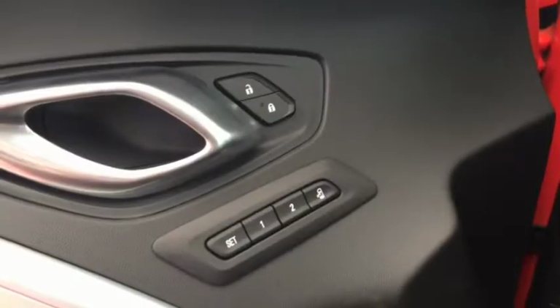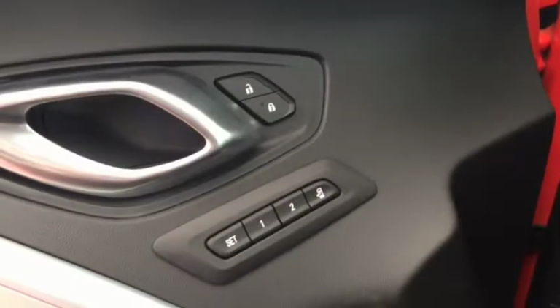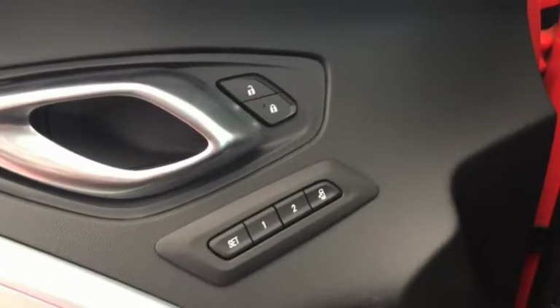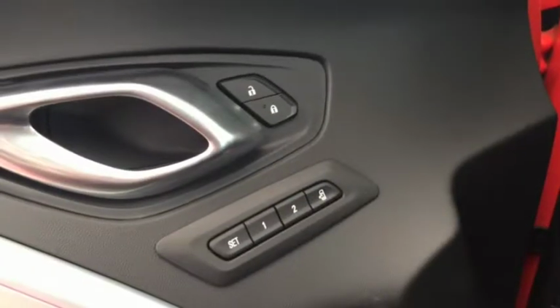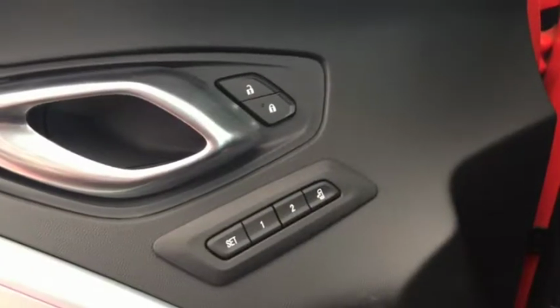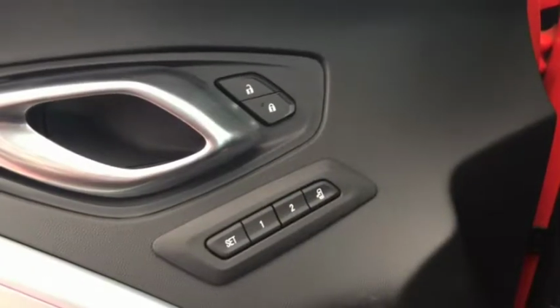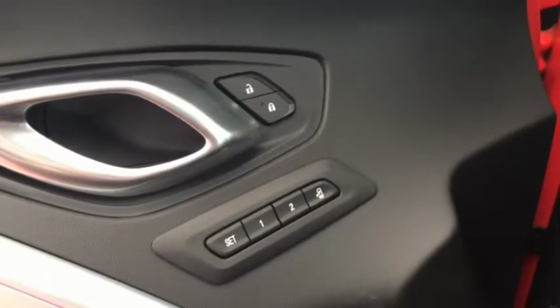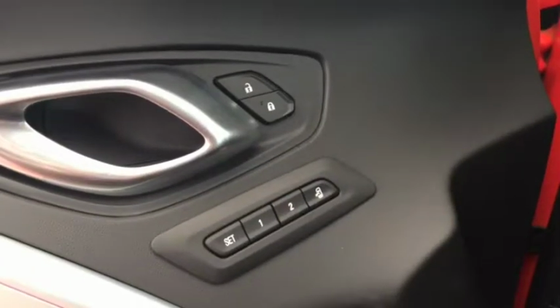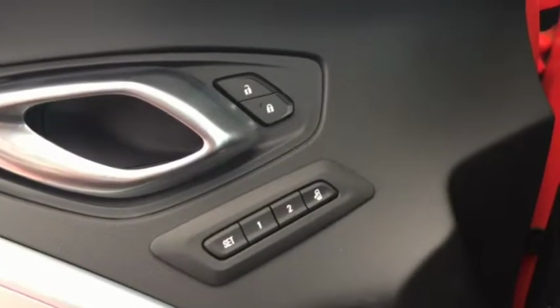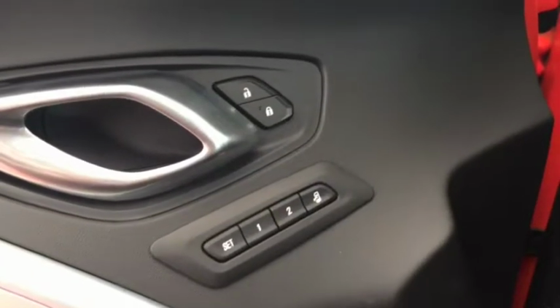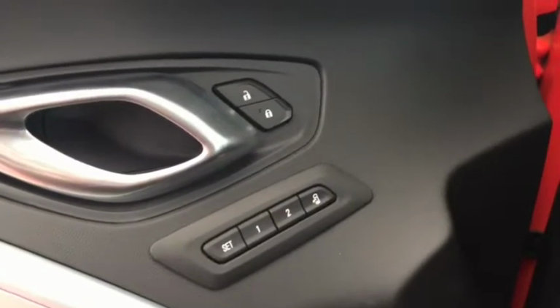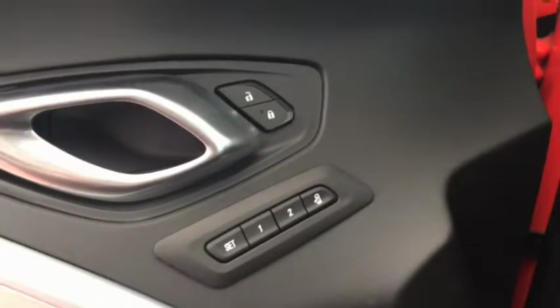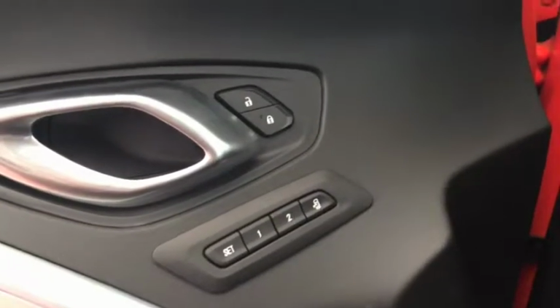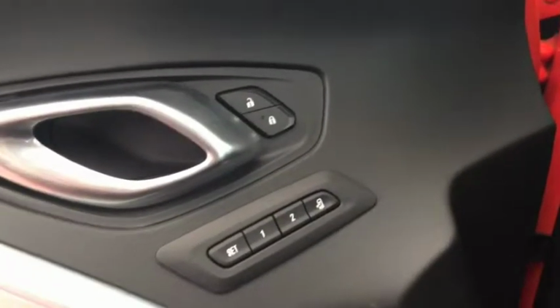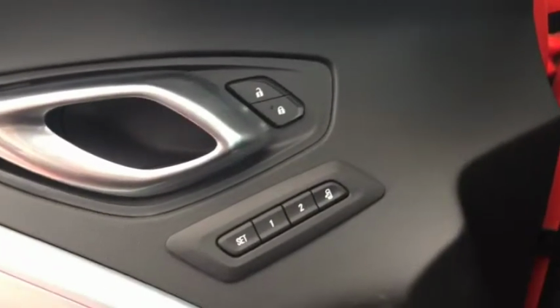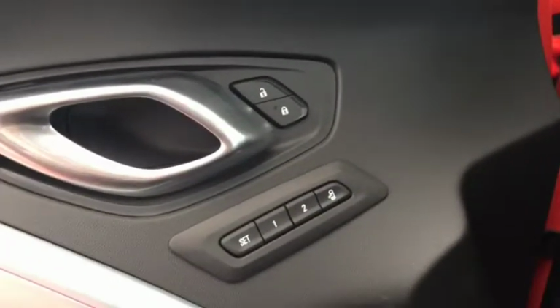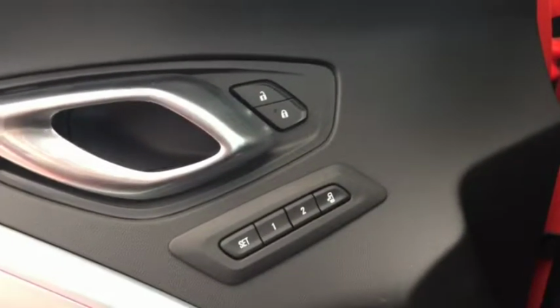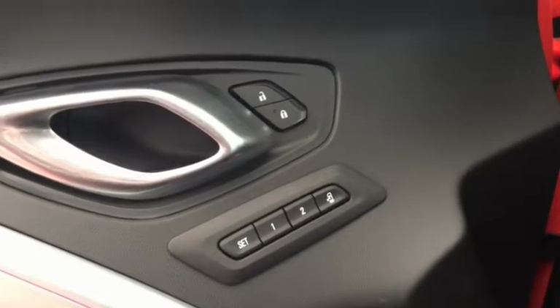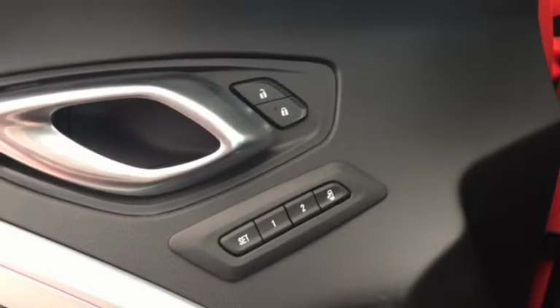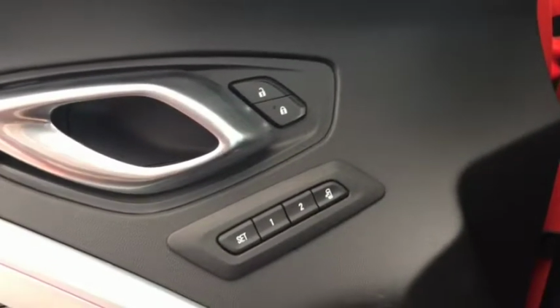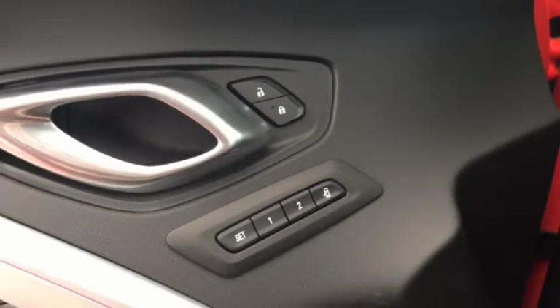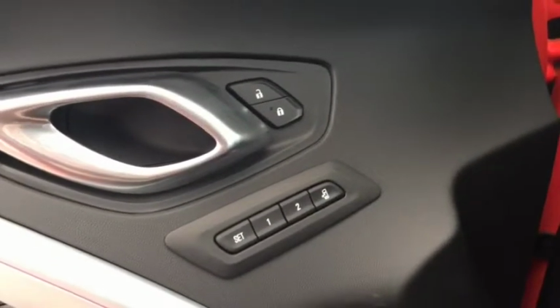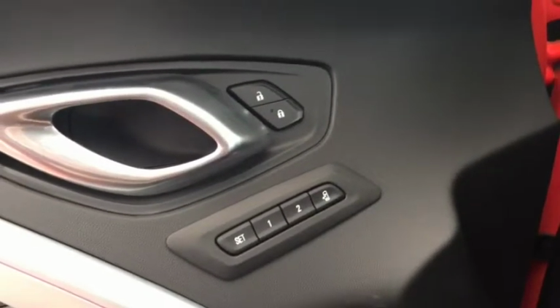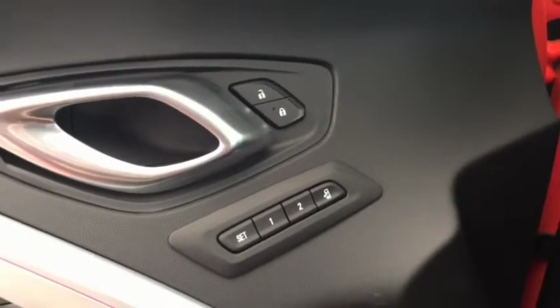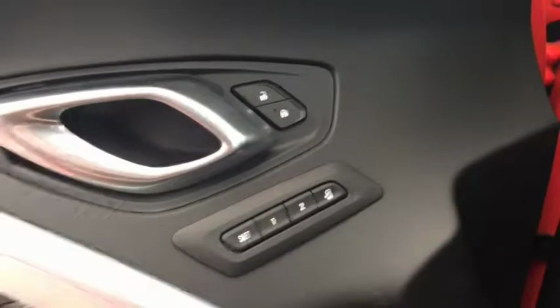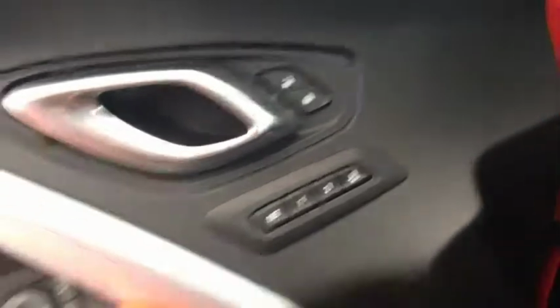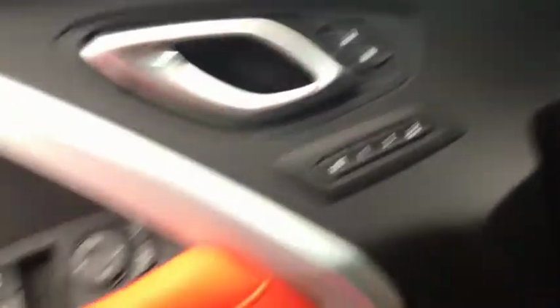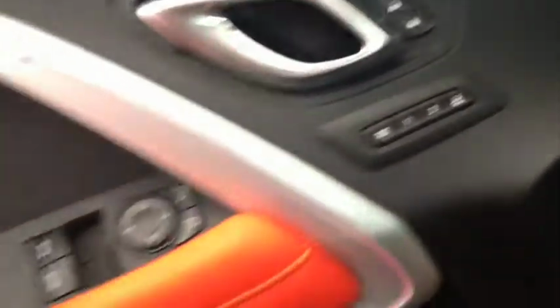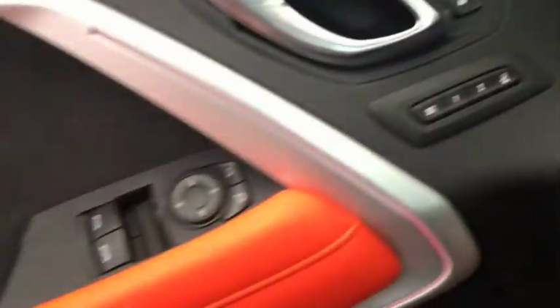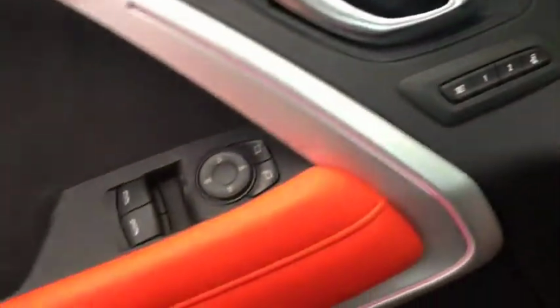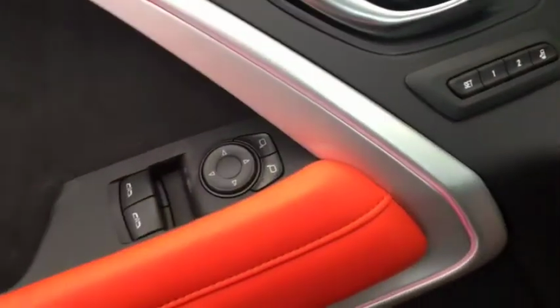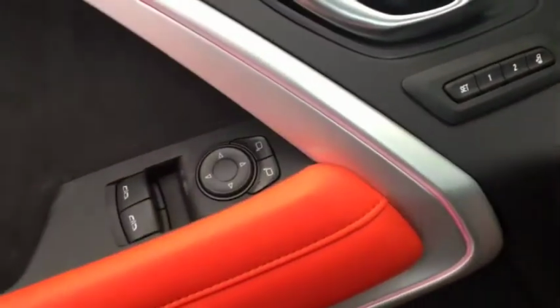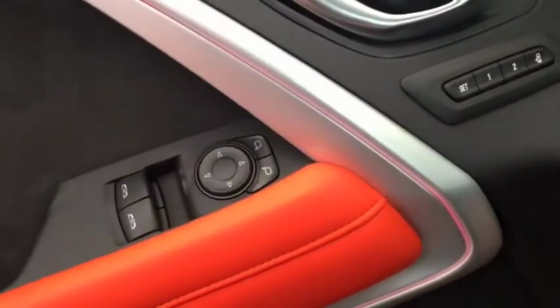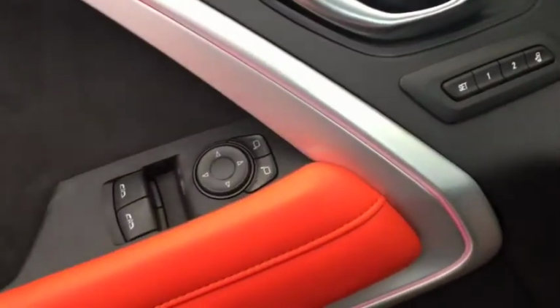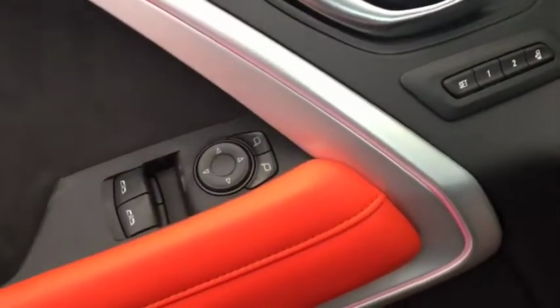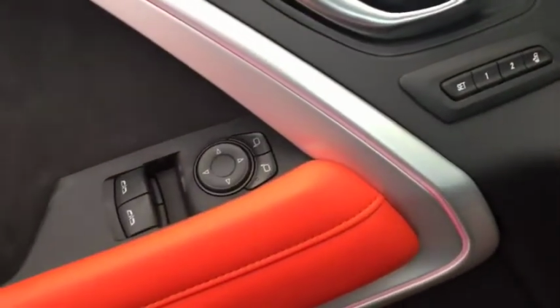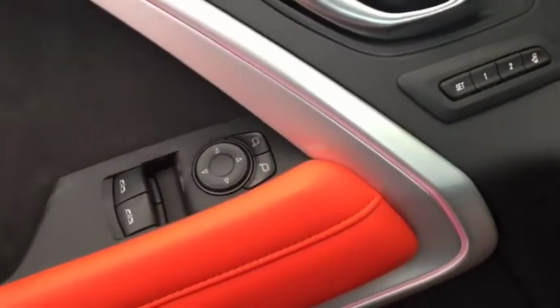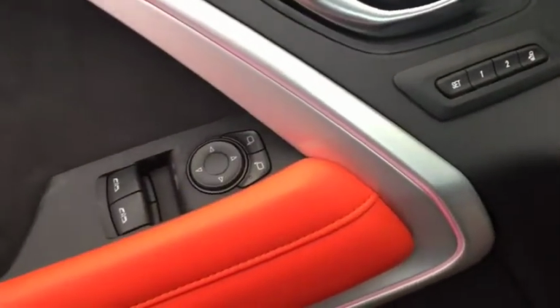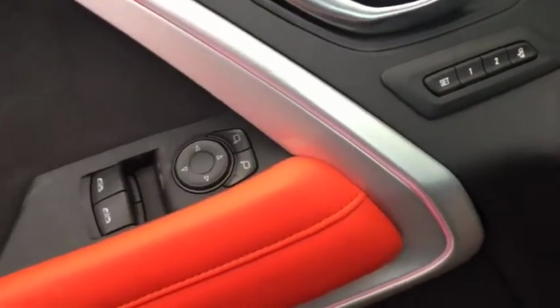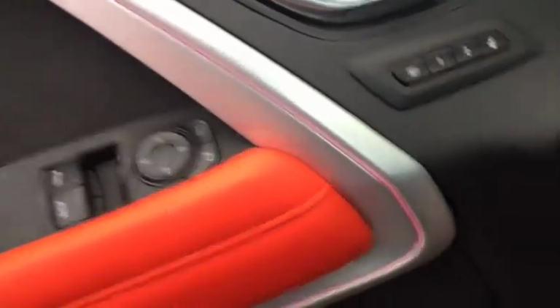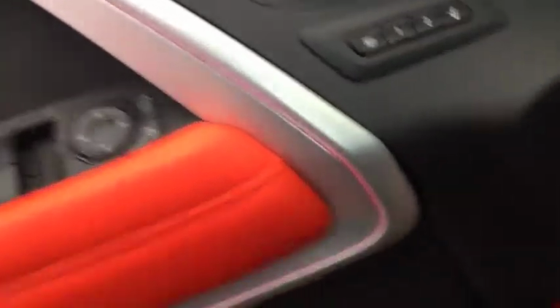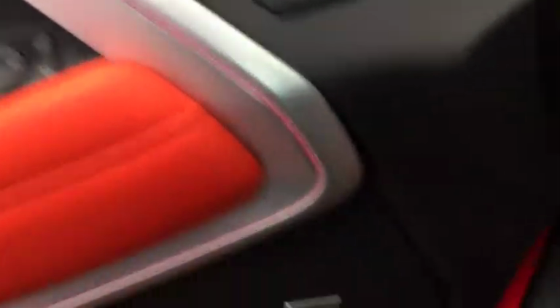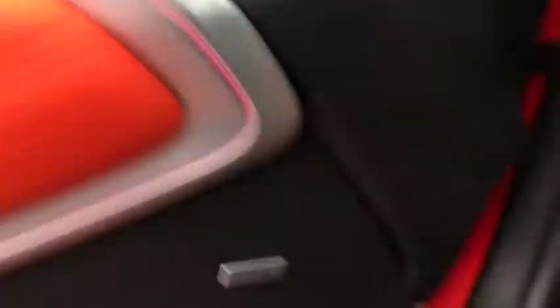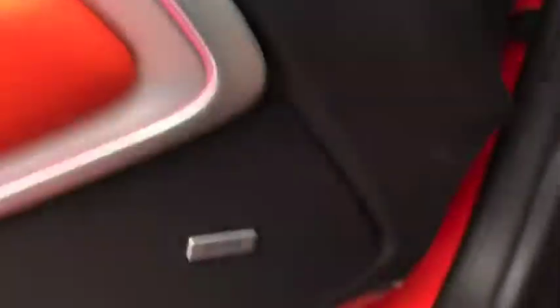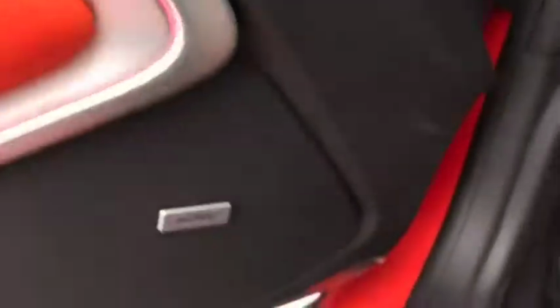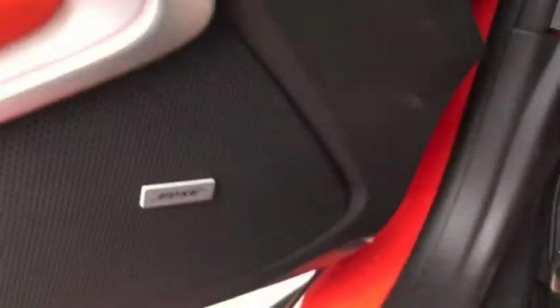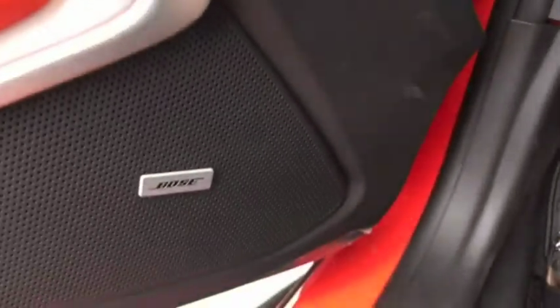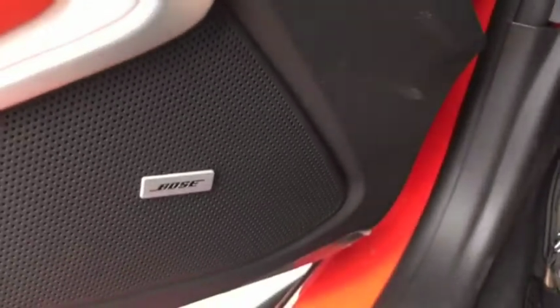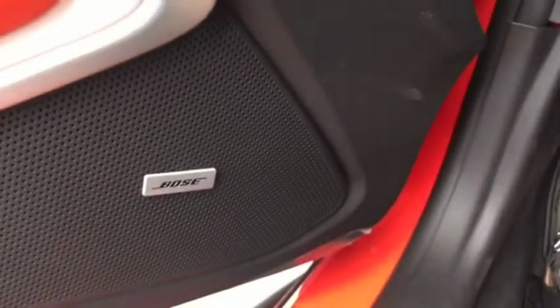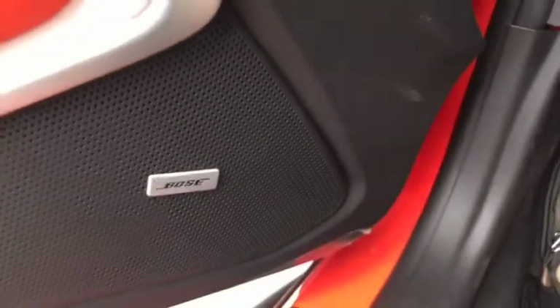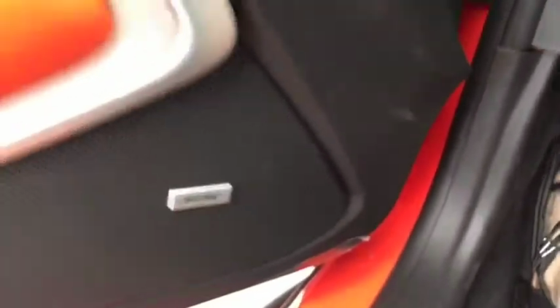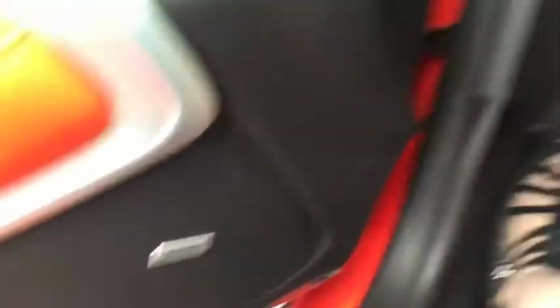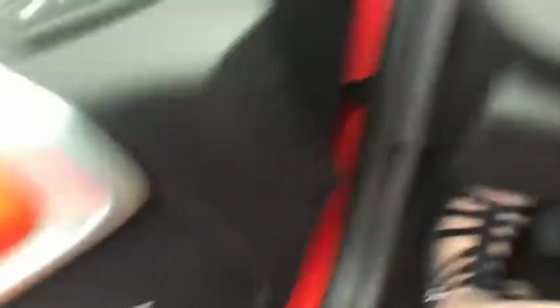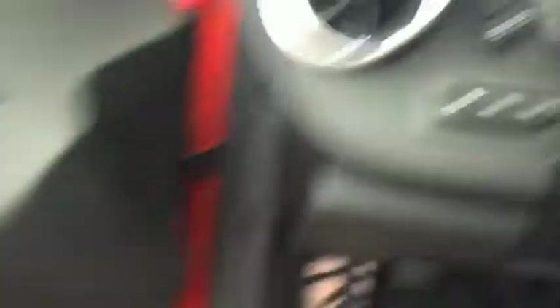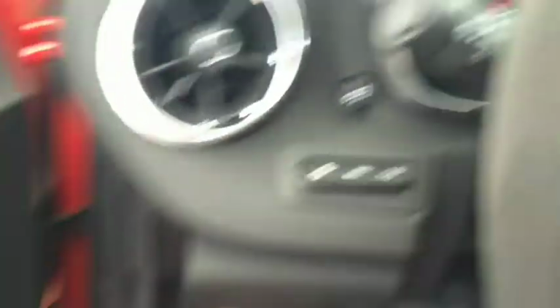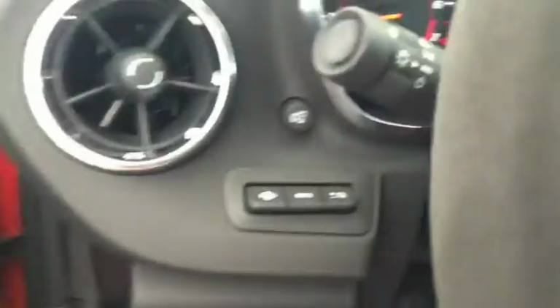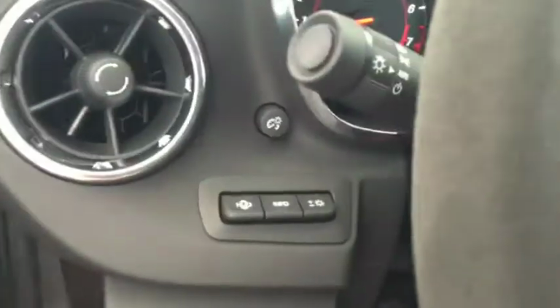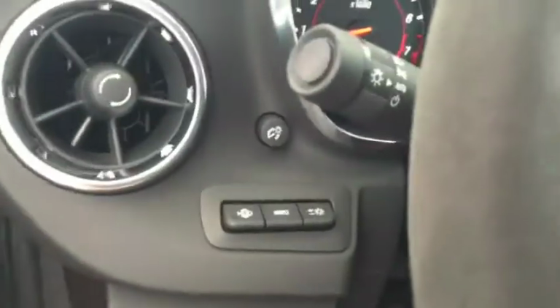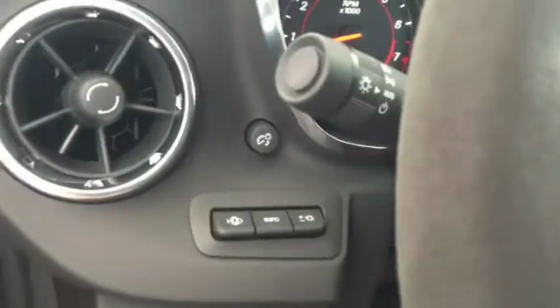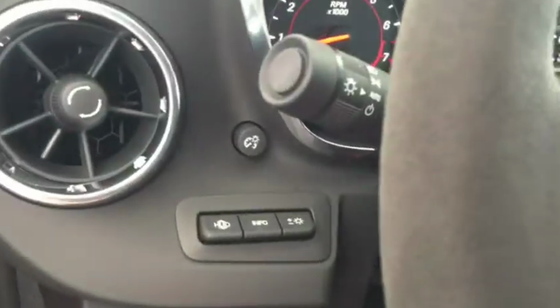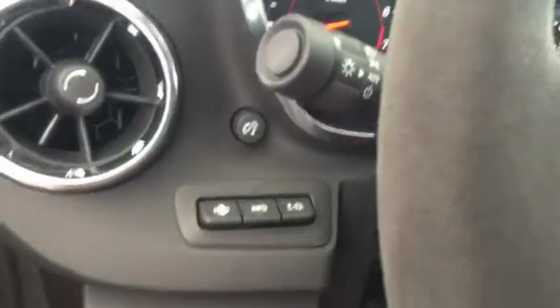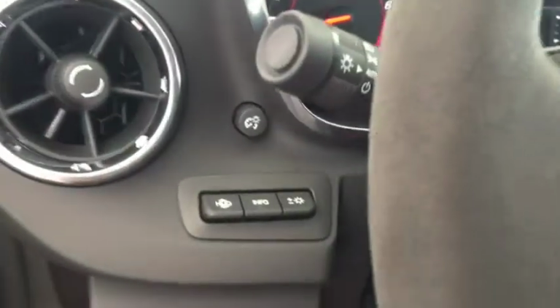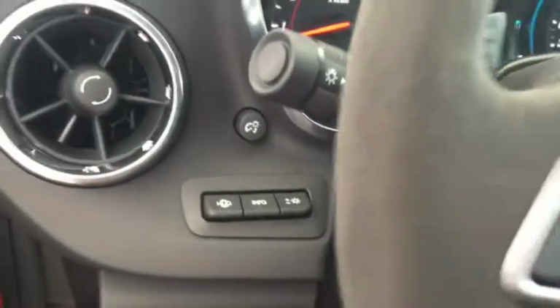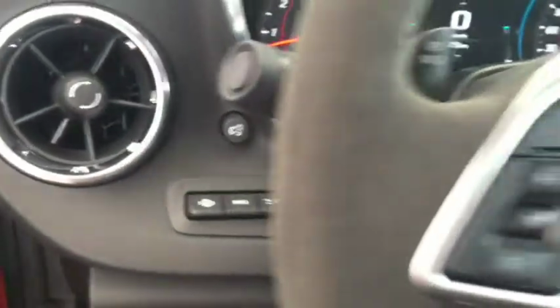Some features include power locks, power and memory front seats, power windows, power mirrors, Bose audio, and heads-up display.